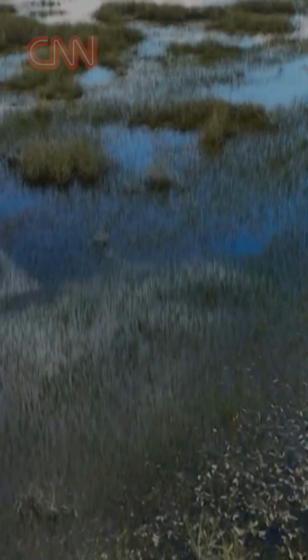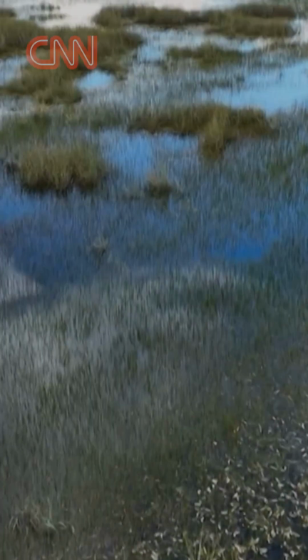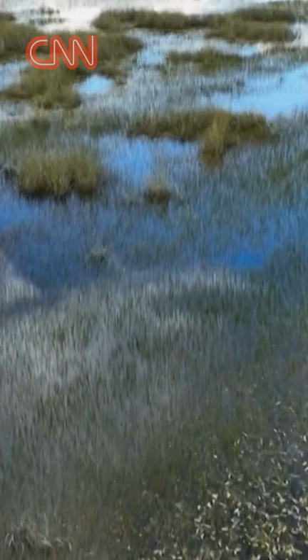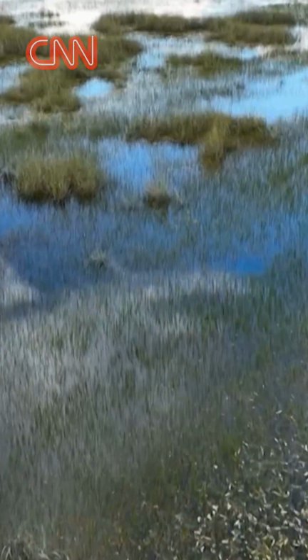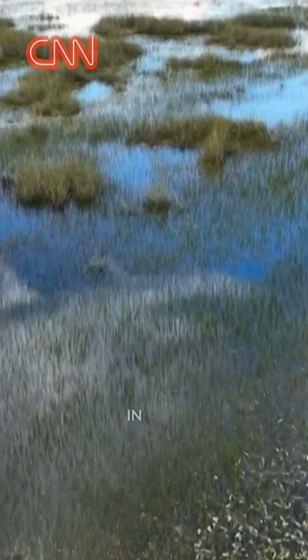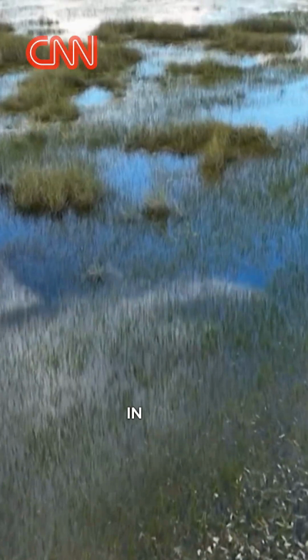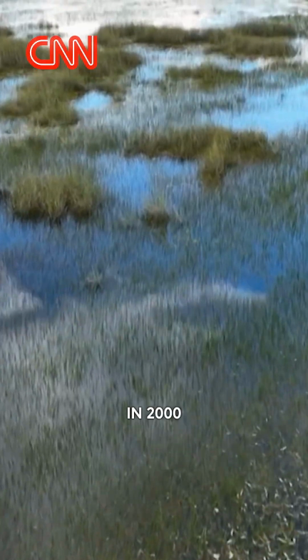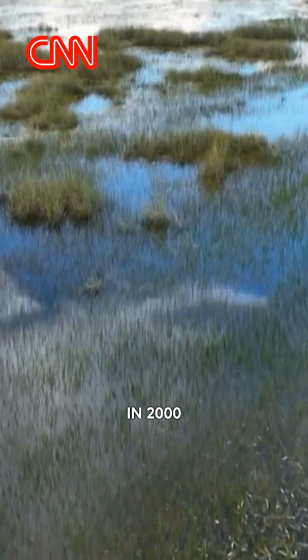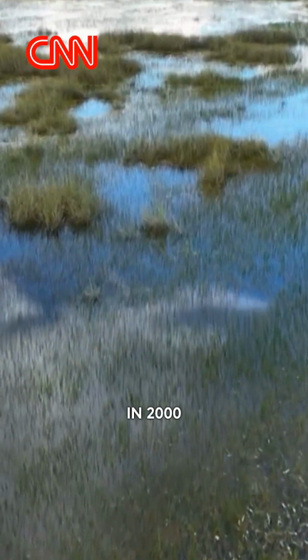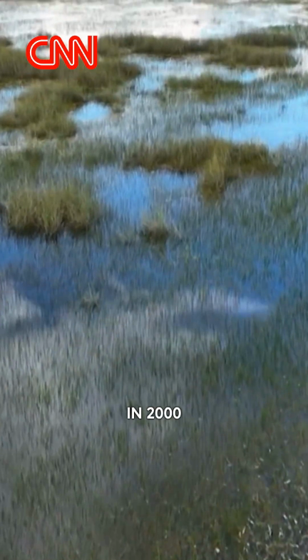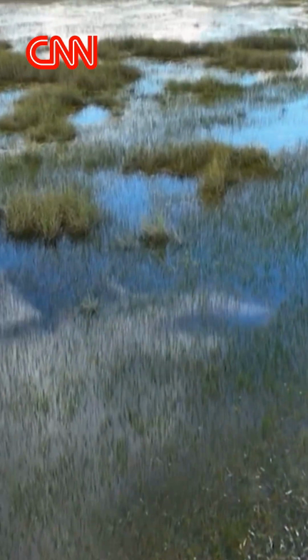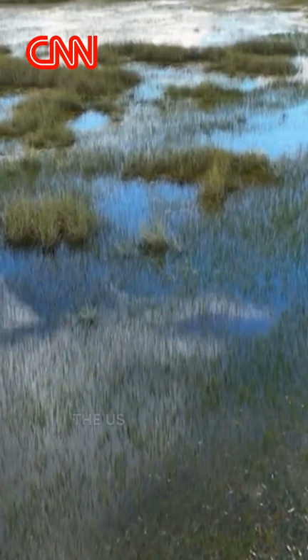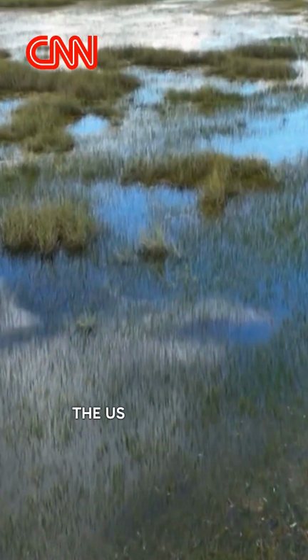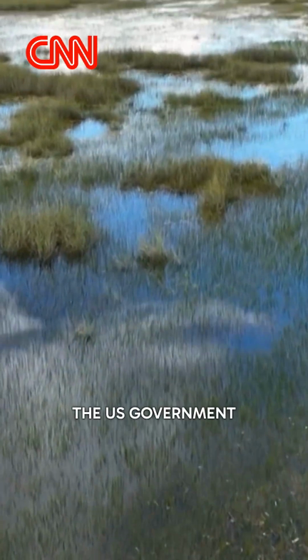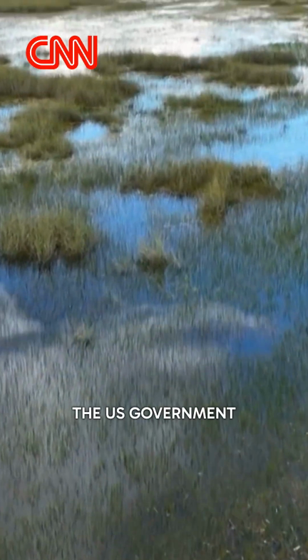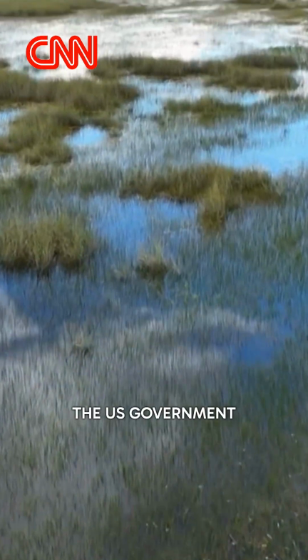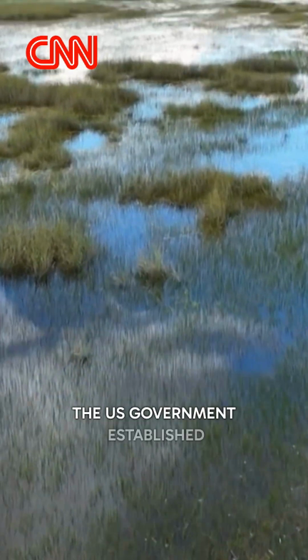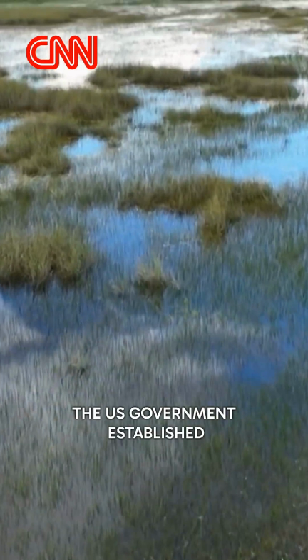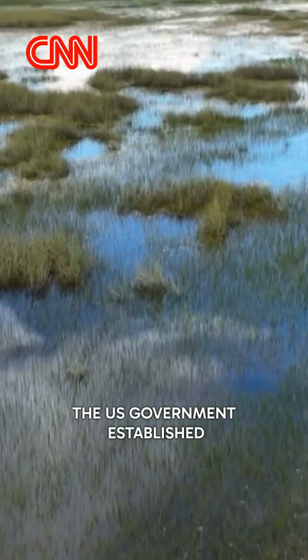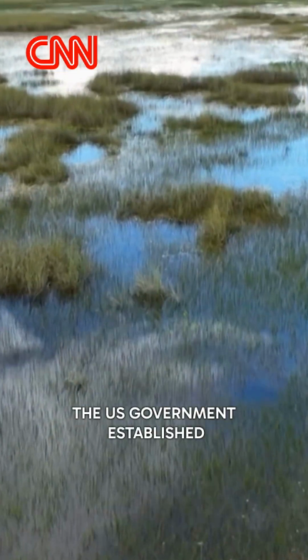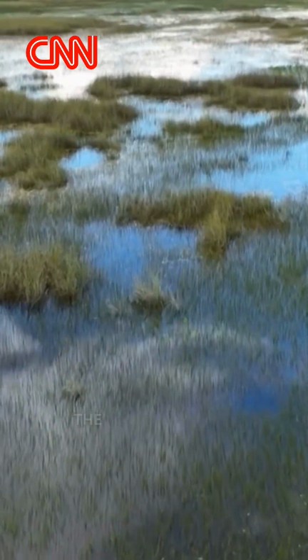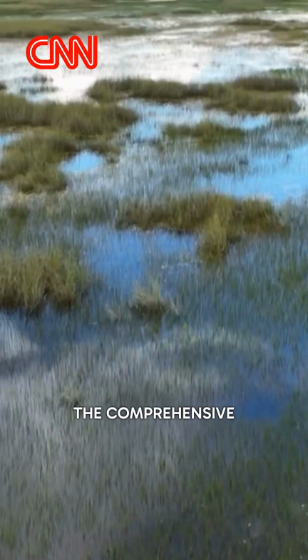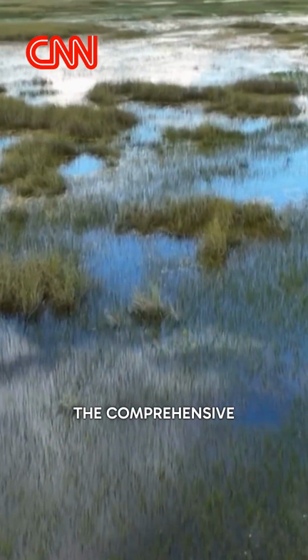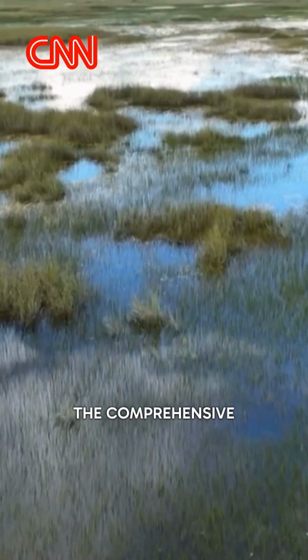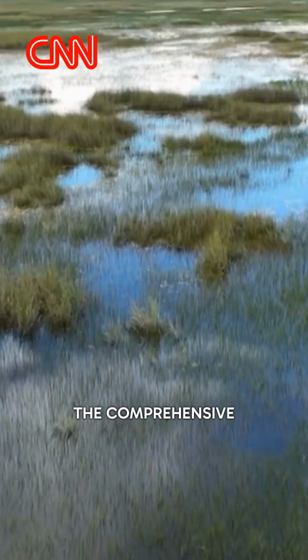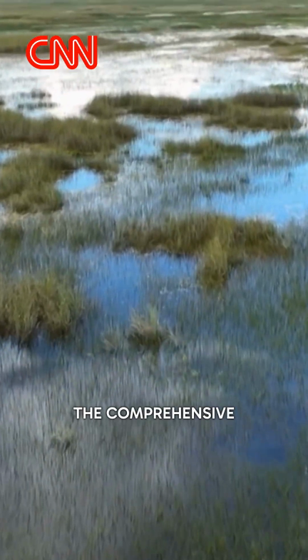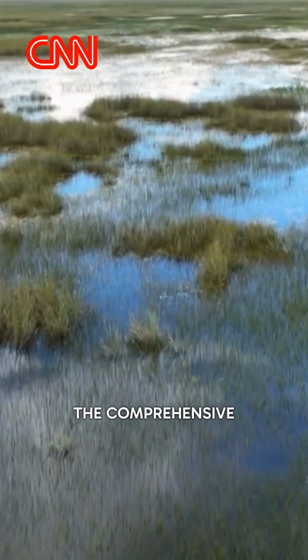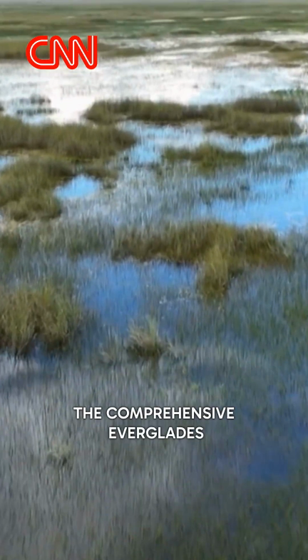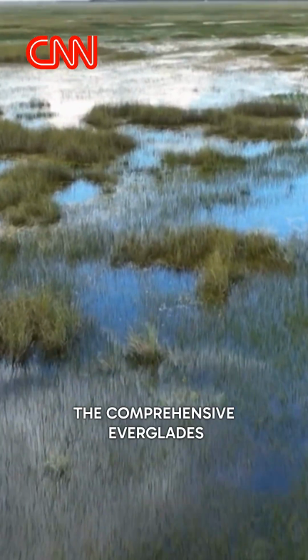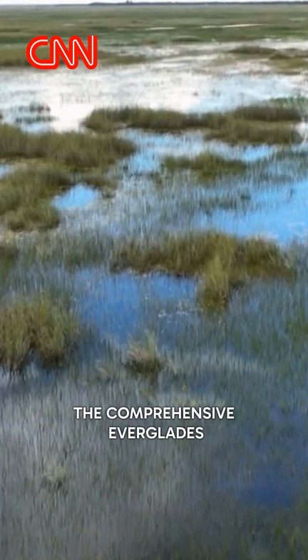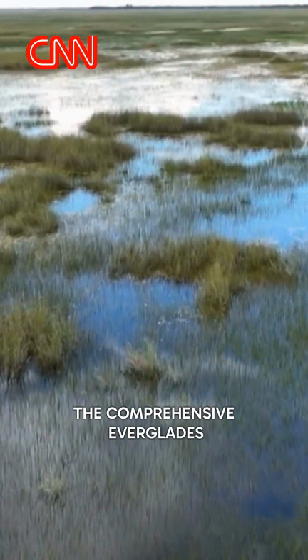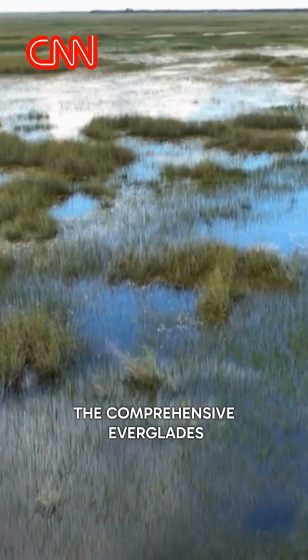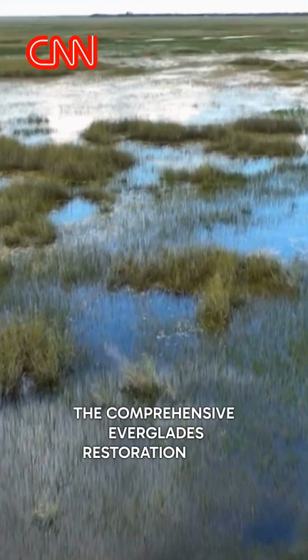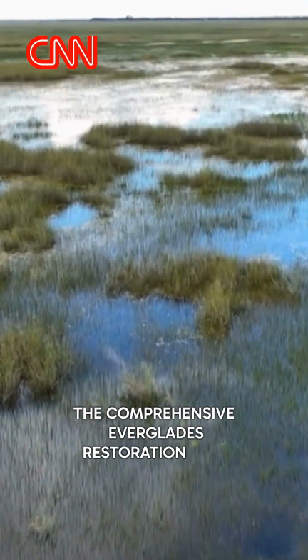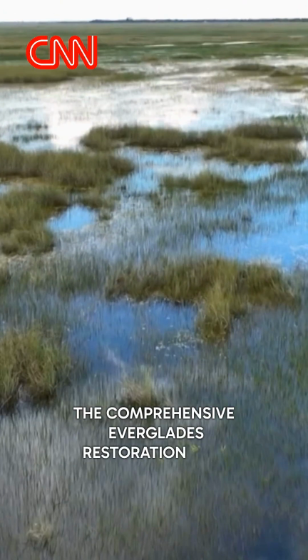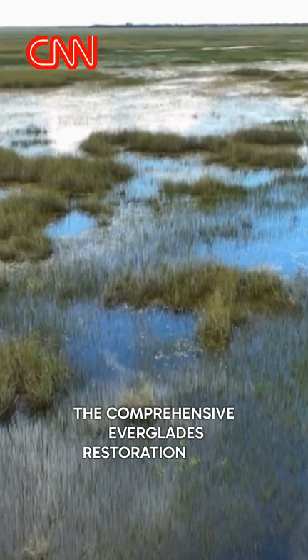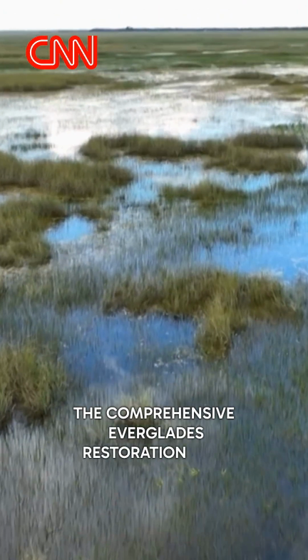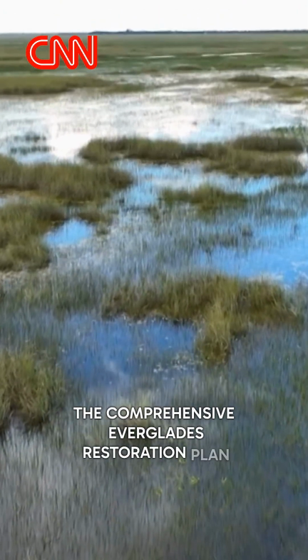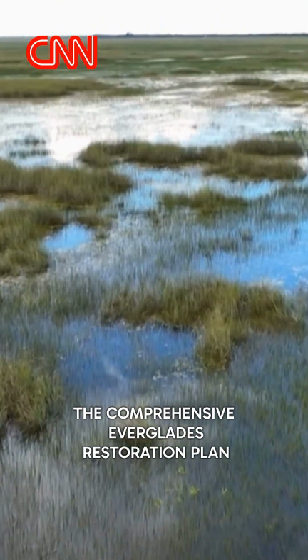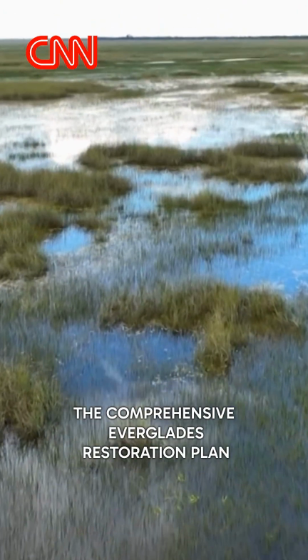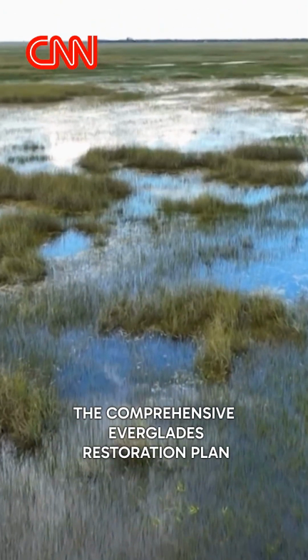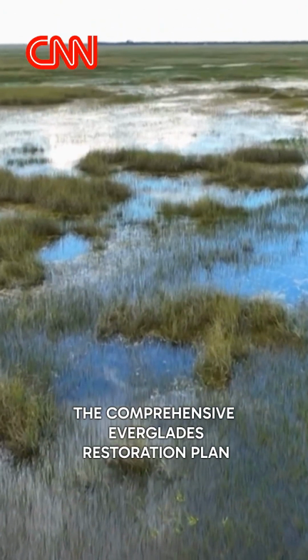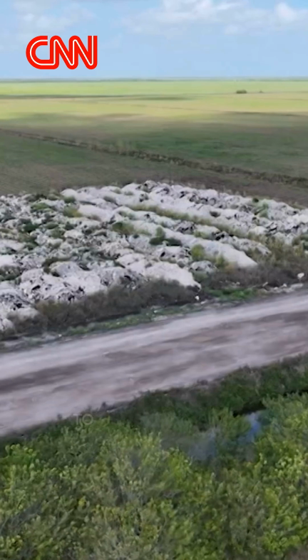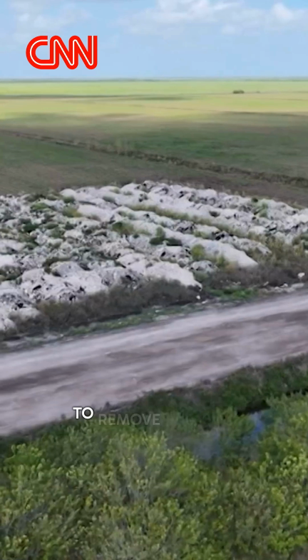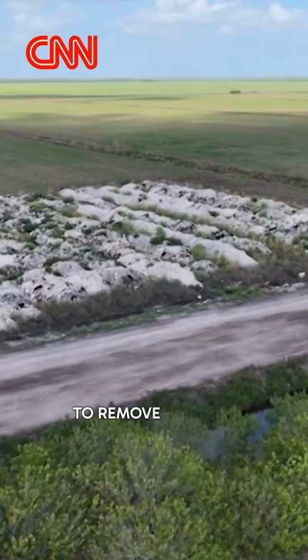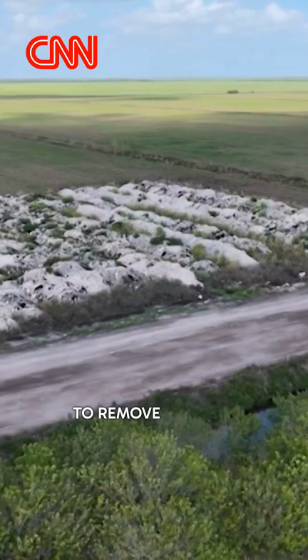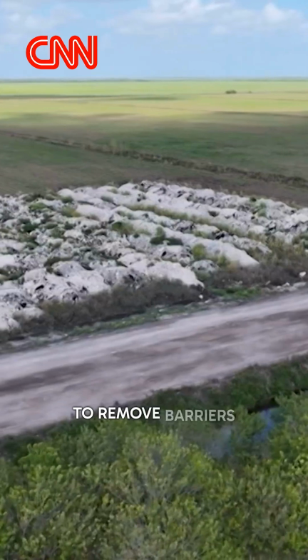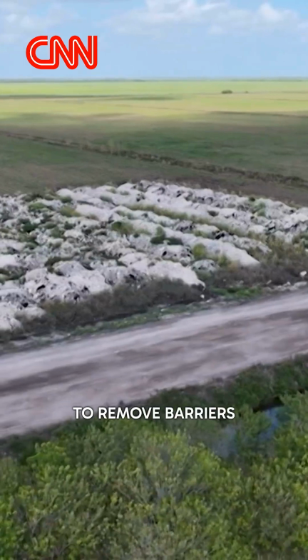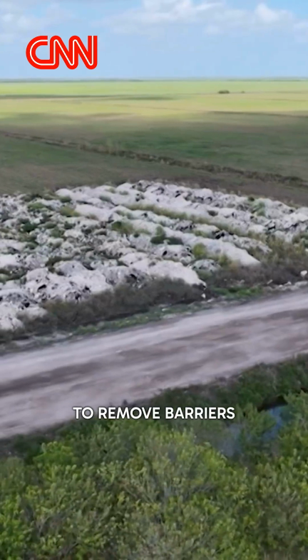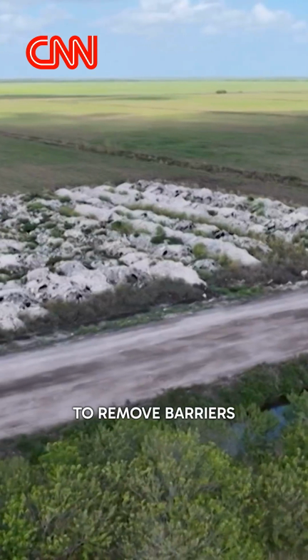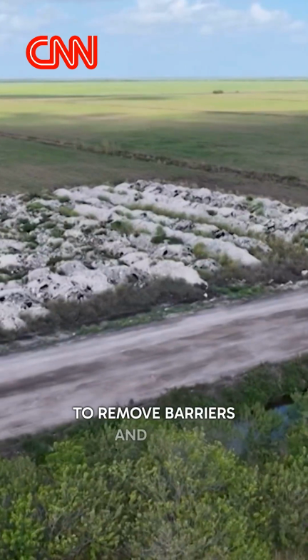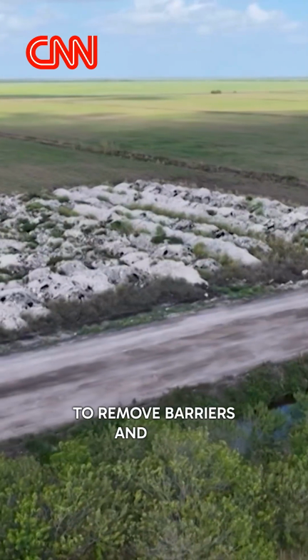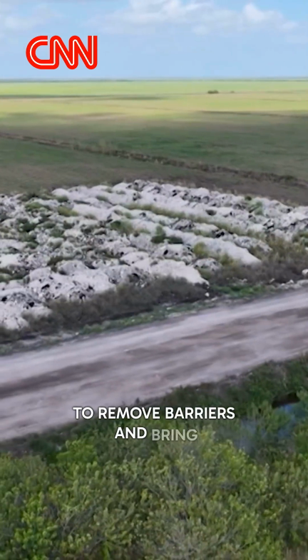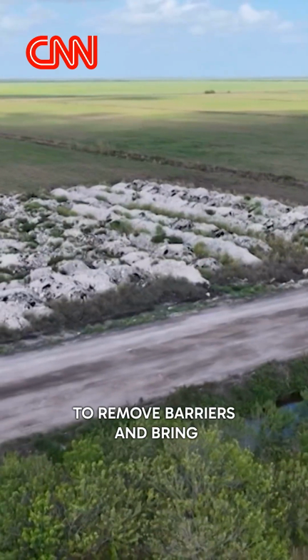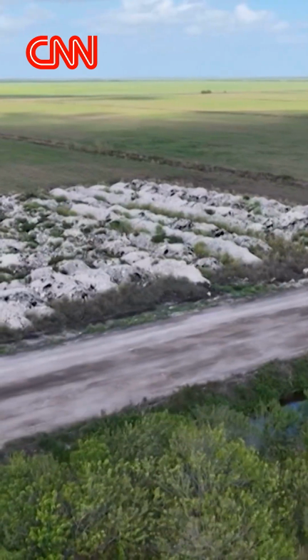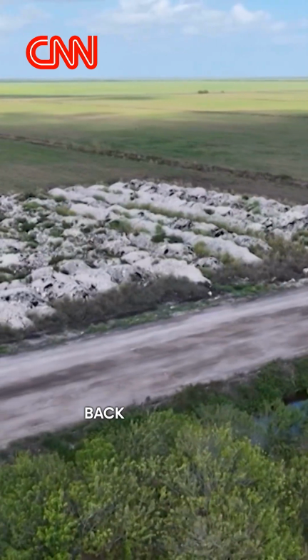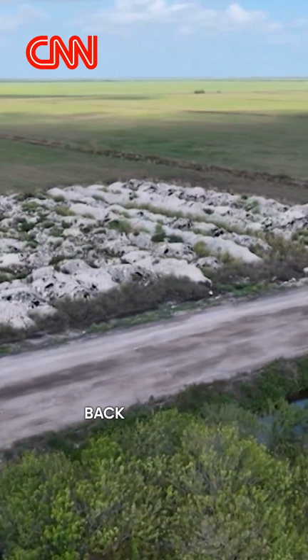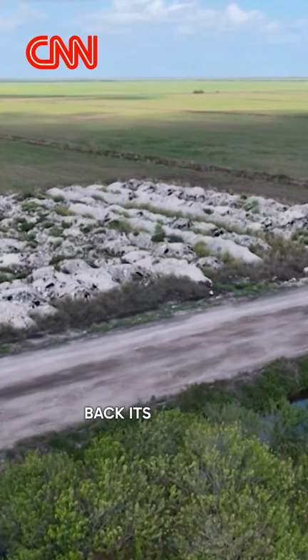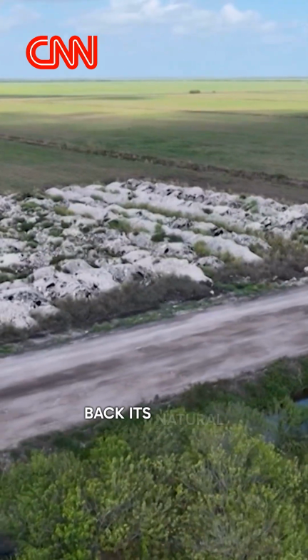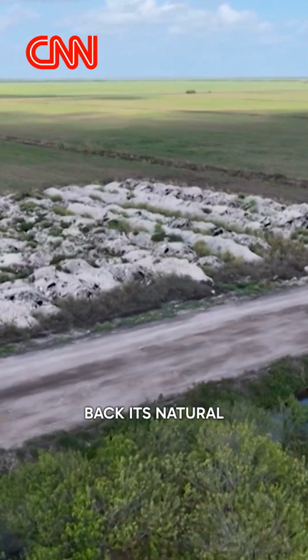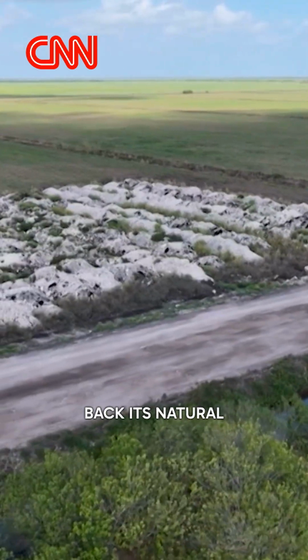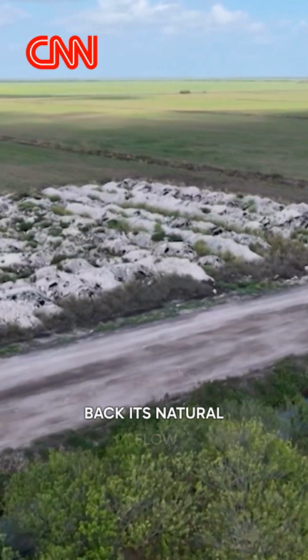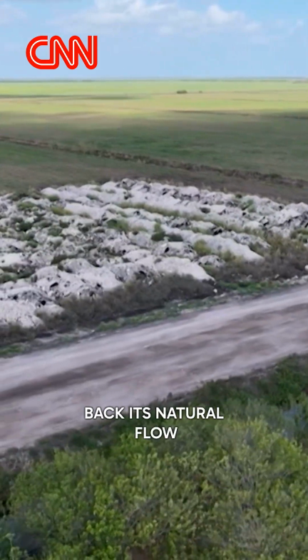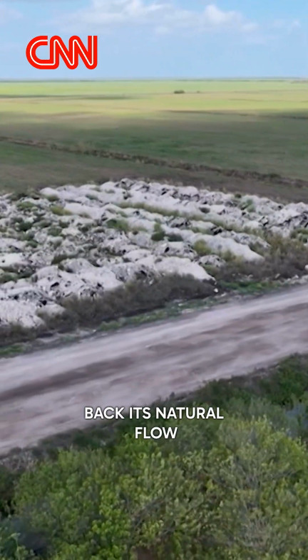In 2000, the U.S. government established the Comprehensive Everglades Restoration Plan to remove barriers and bring back its natural flow.